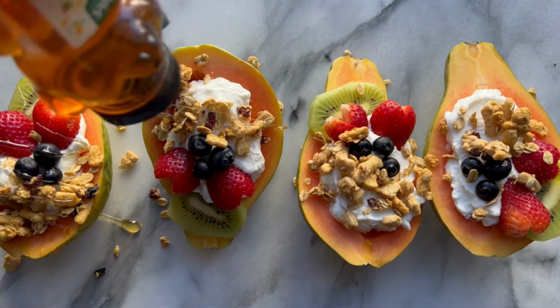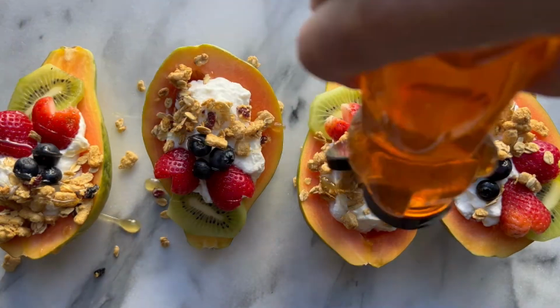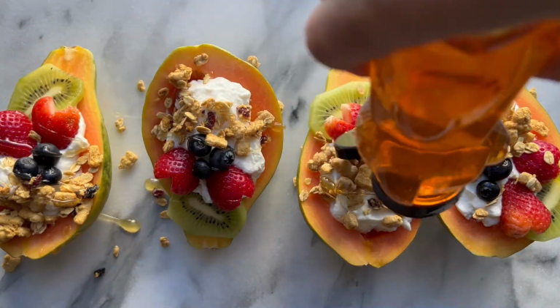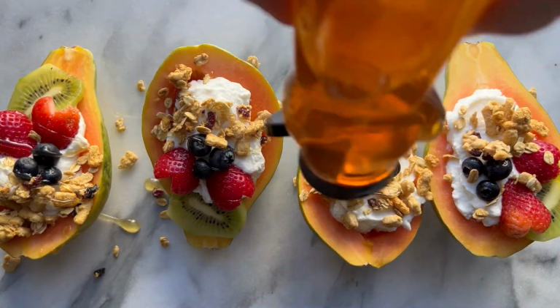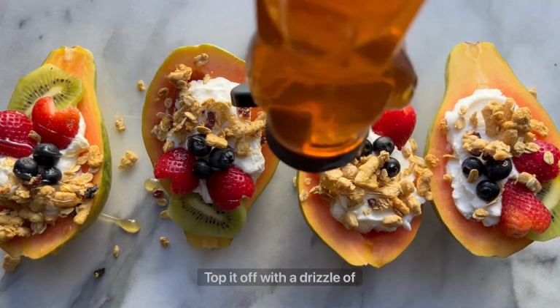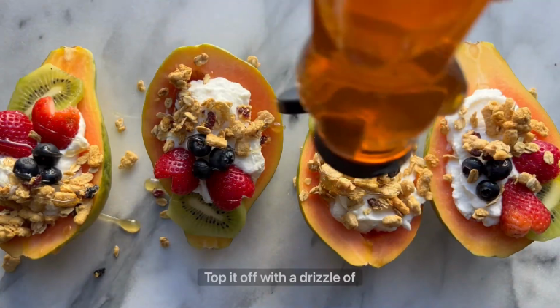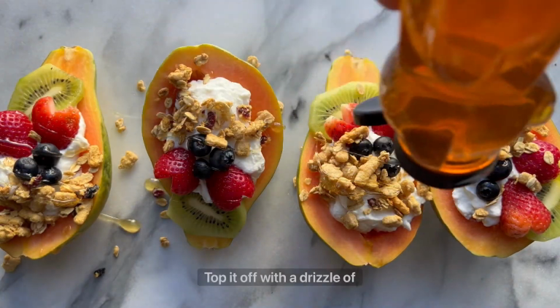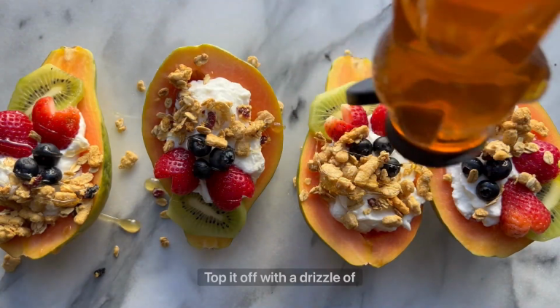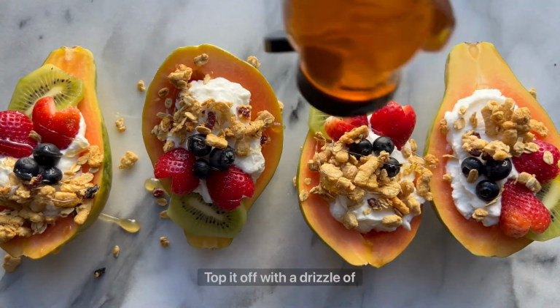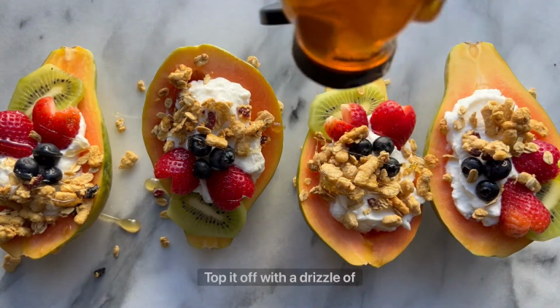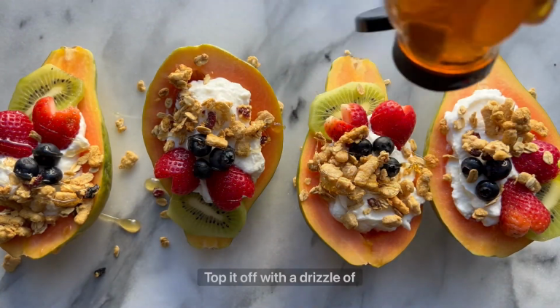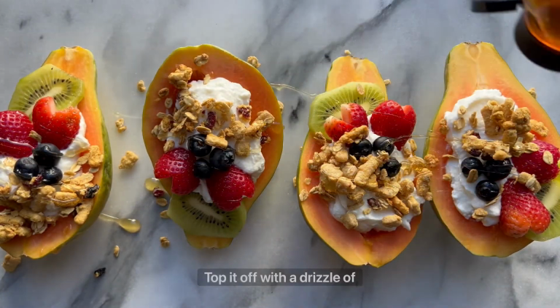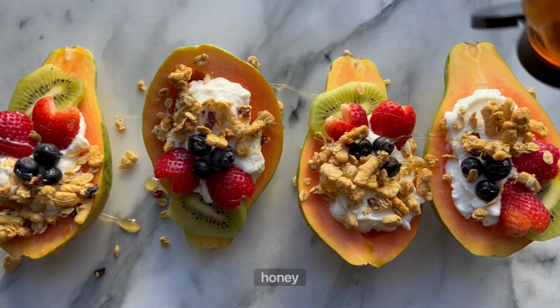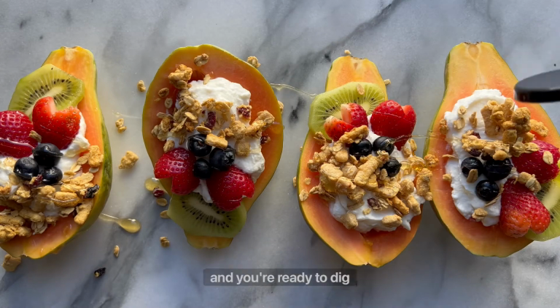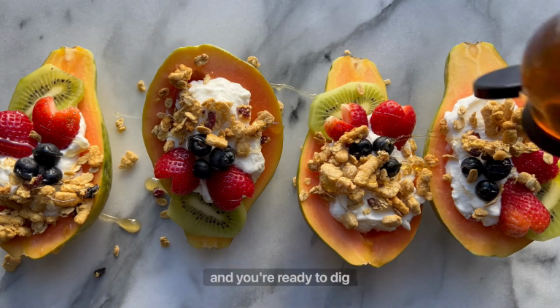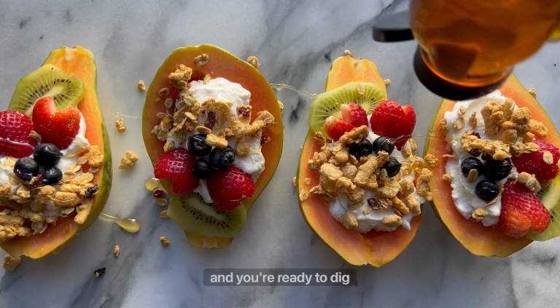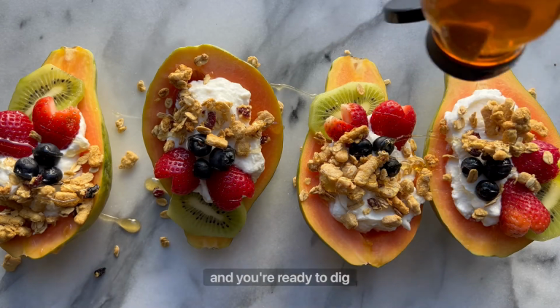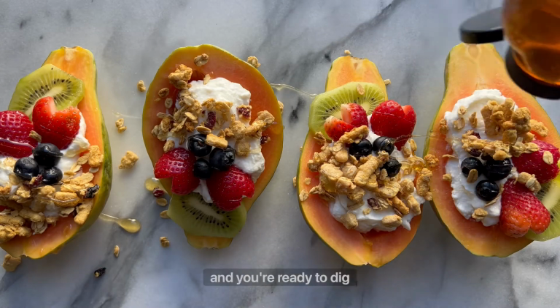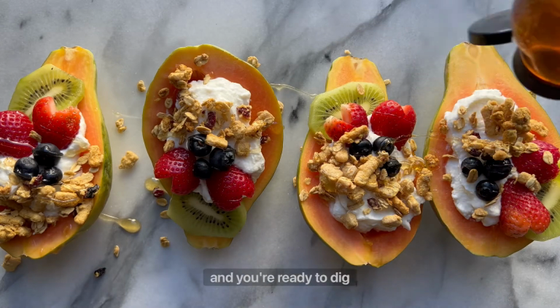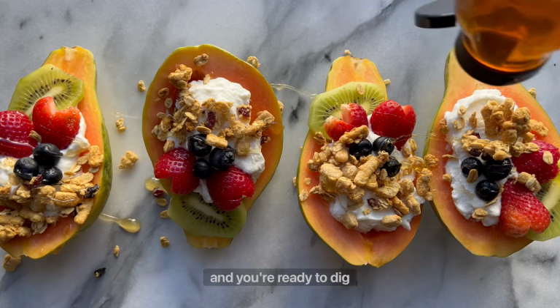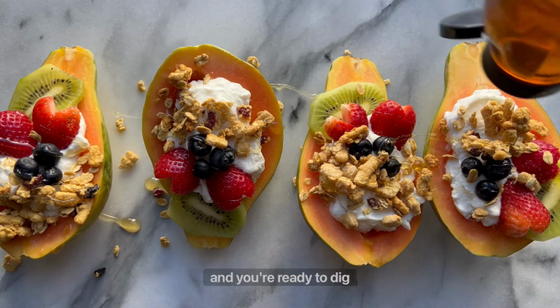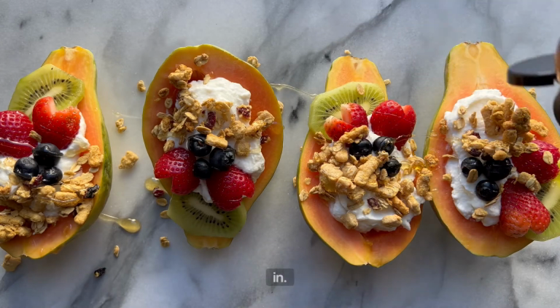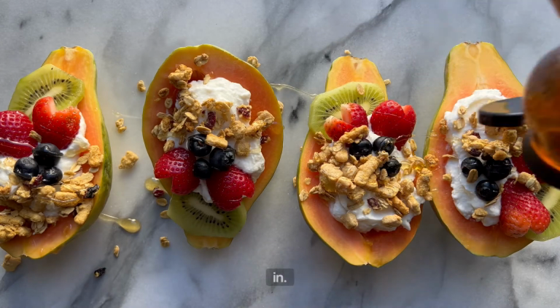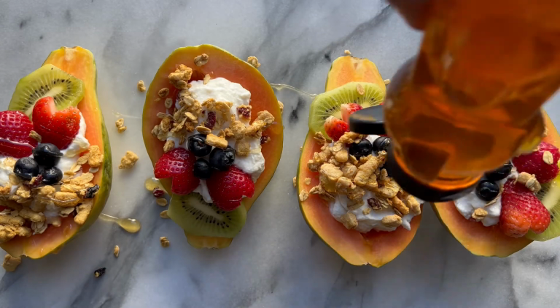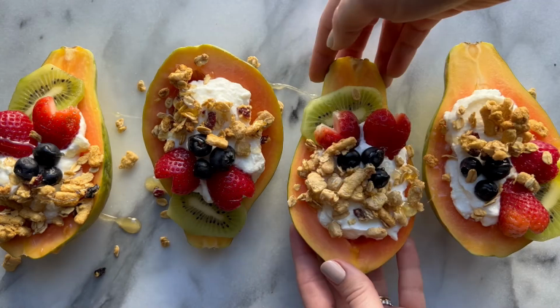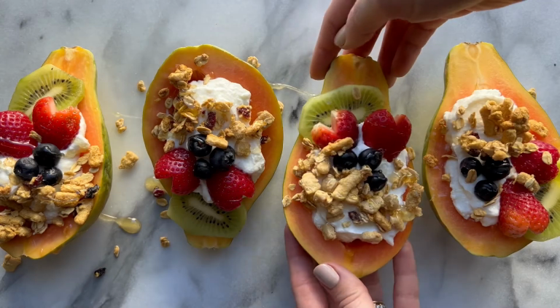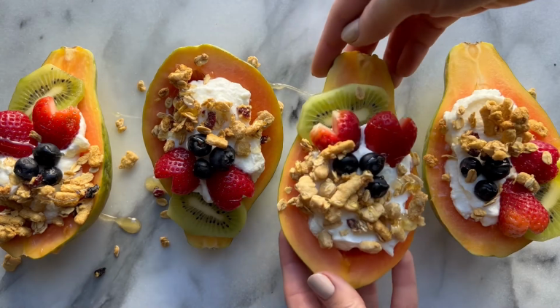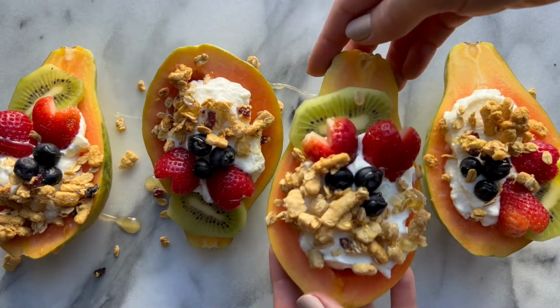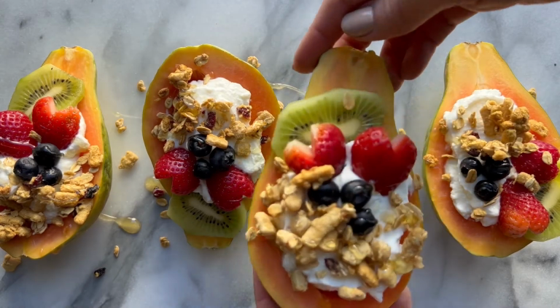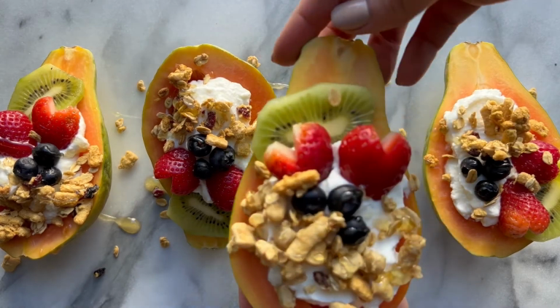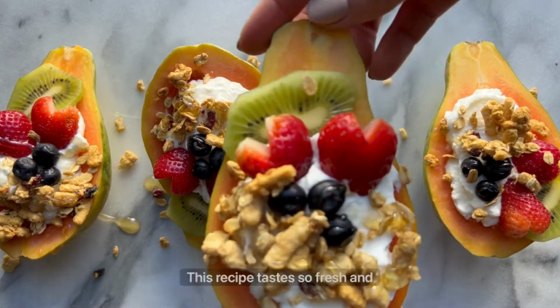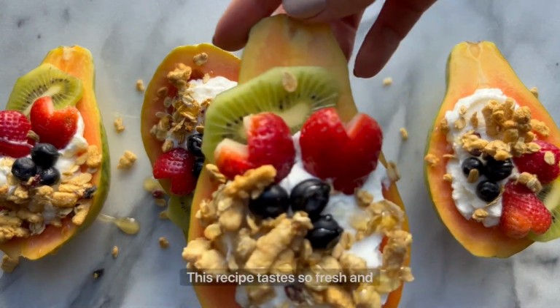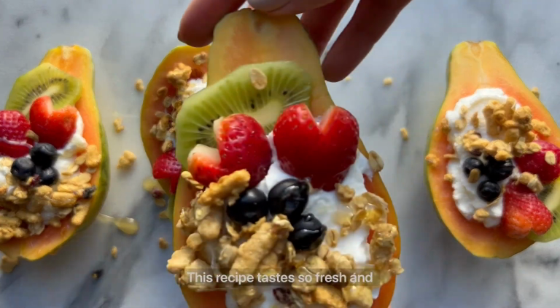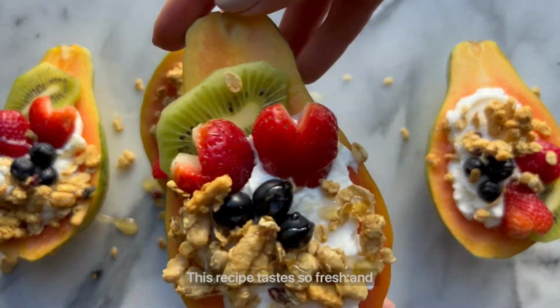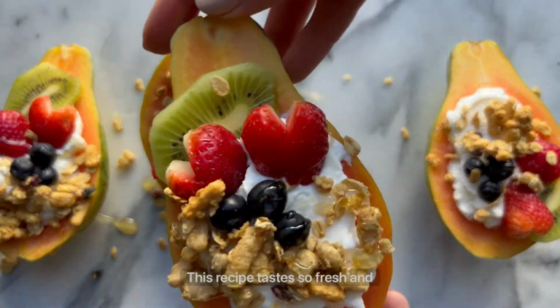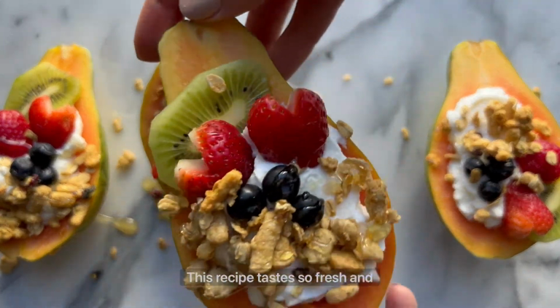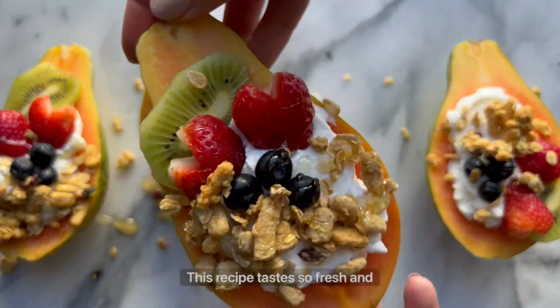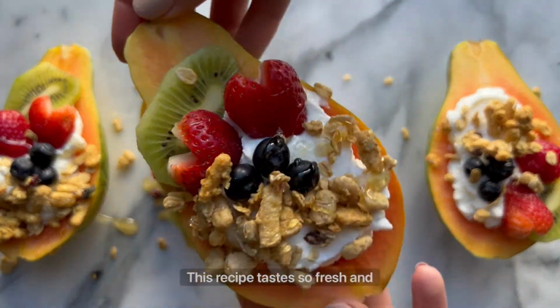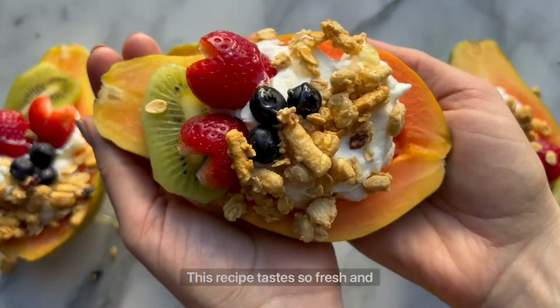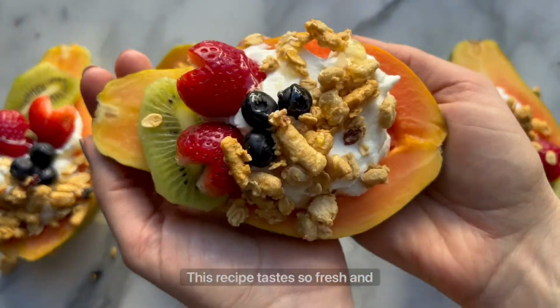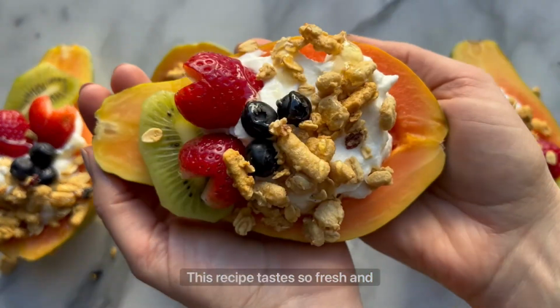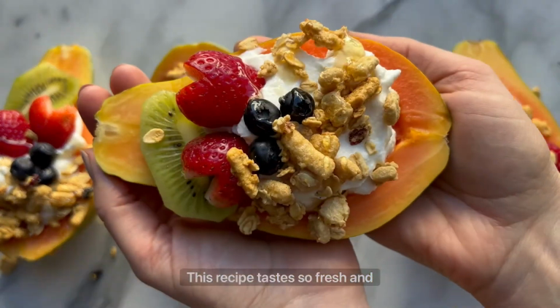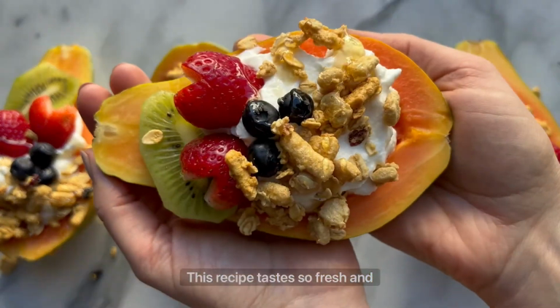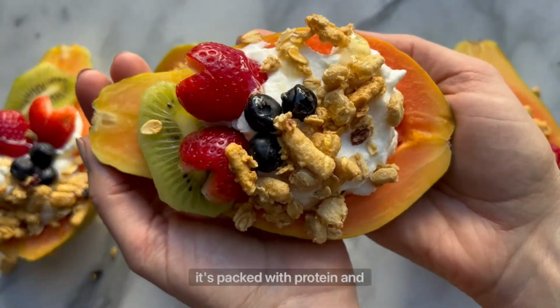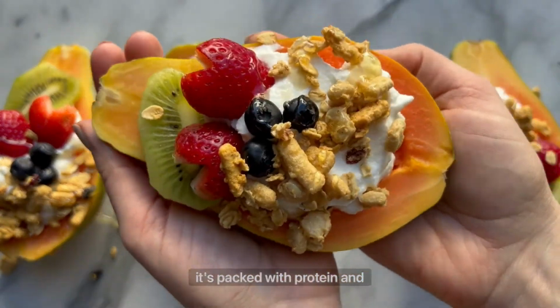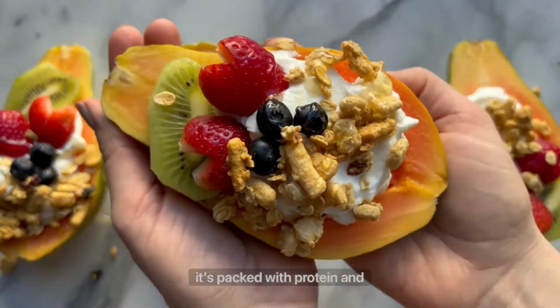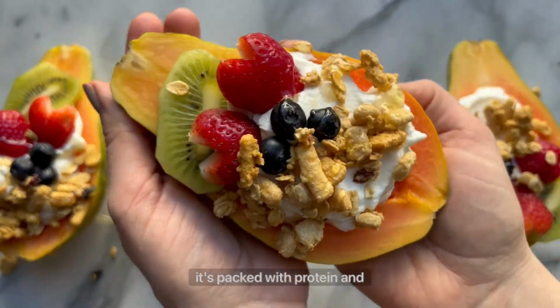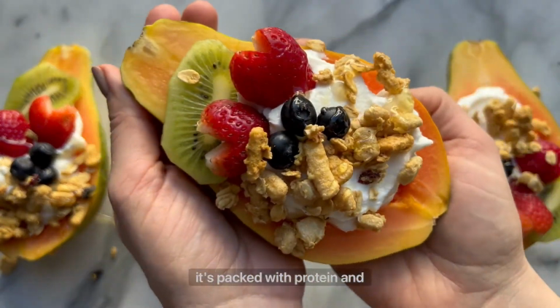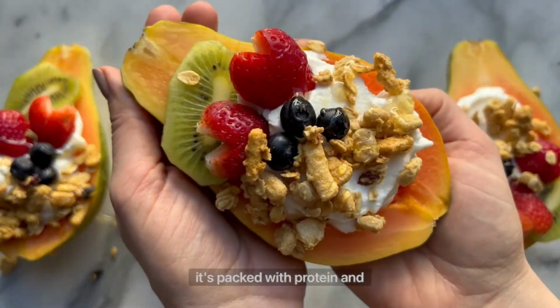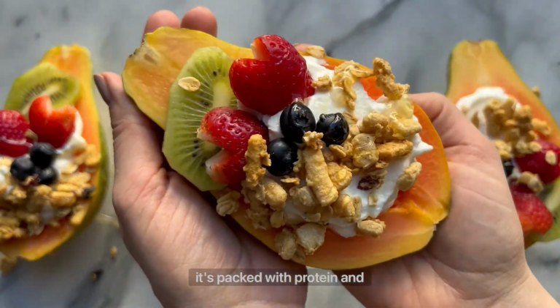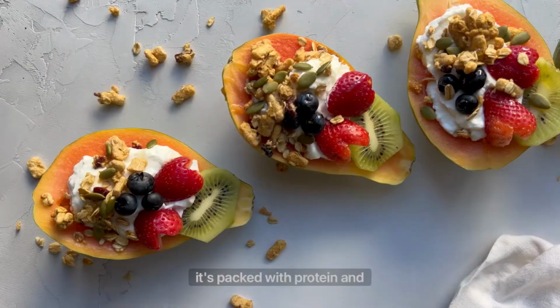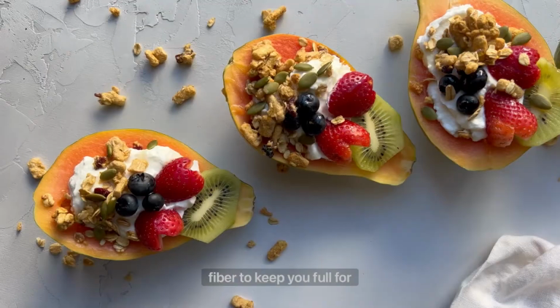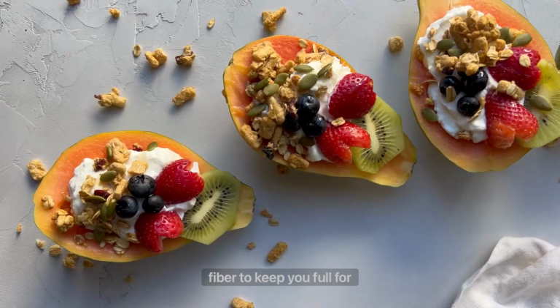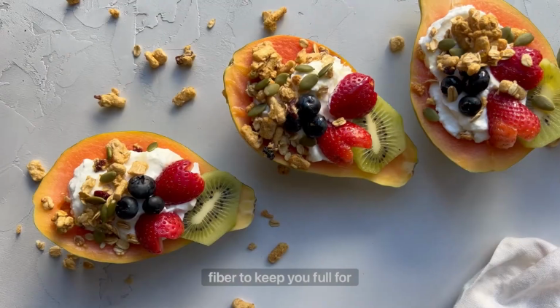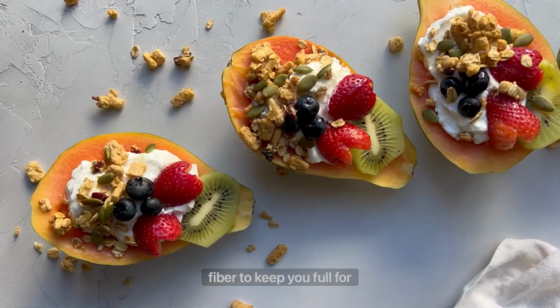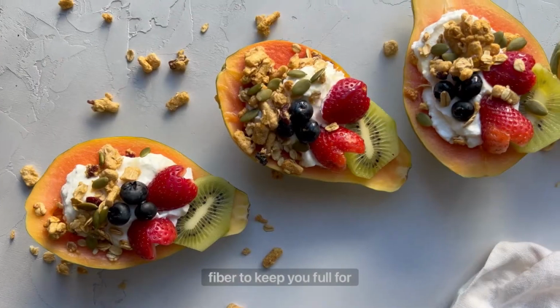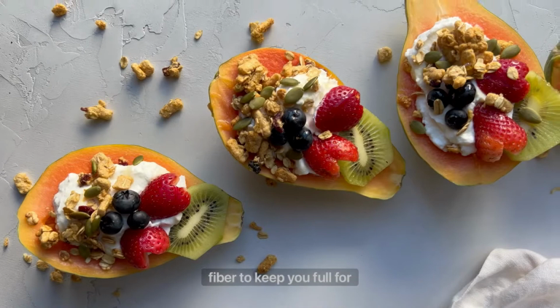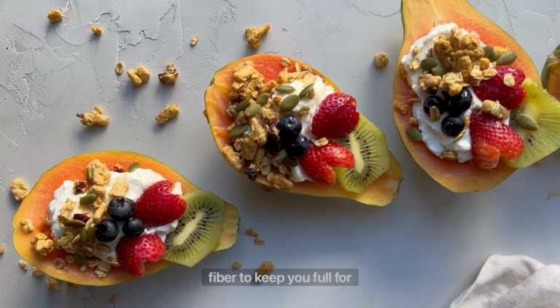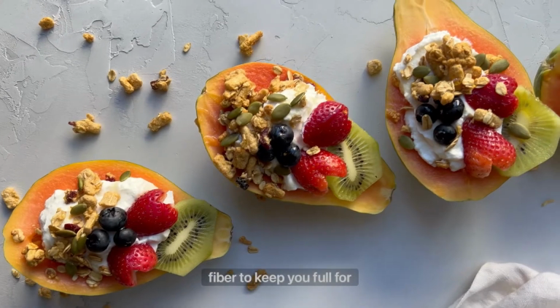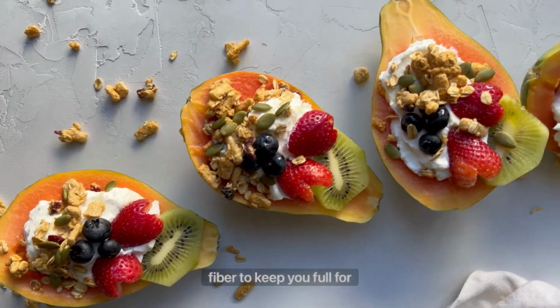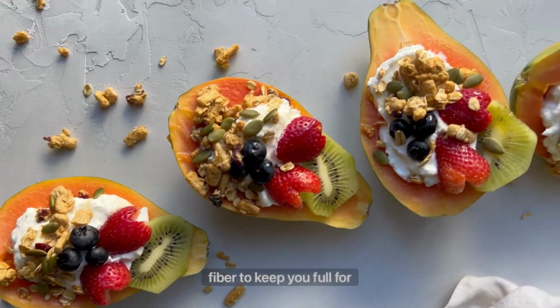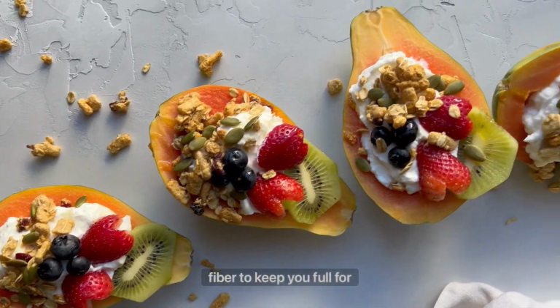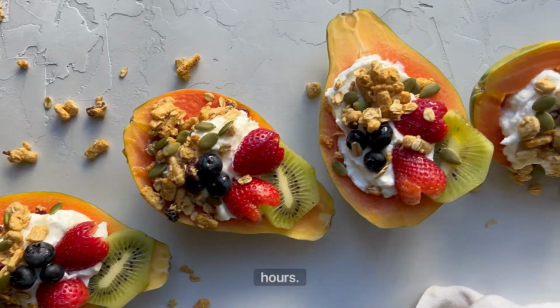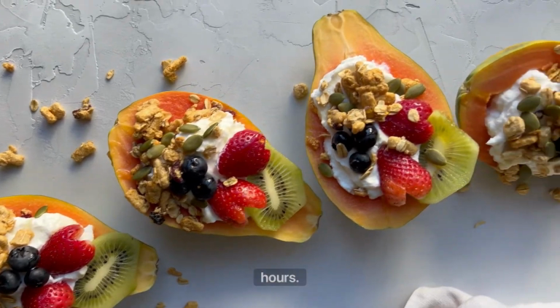Top it off with a drizzle of honey and you're ready to dig in. This recipe tastes so fresh and it's packed with protein and fiber to keep you full for hours.